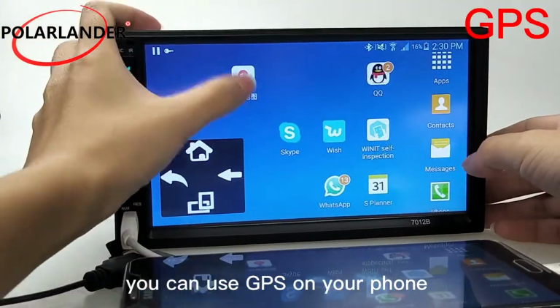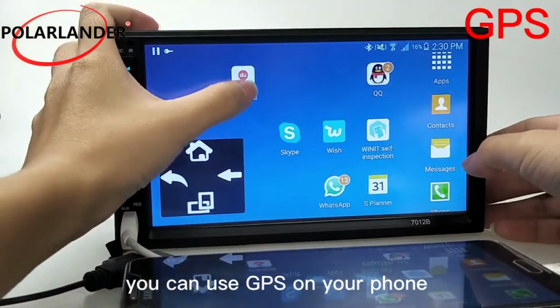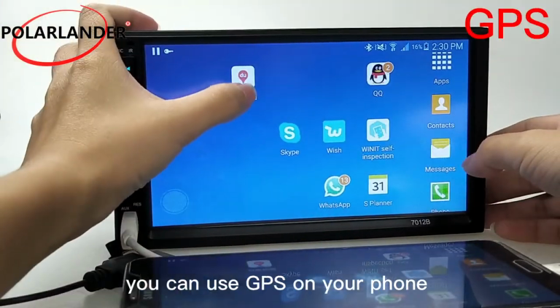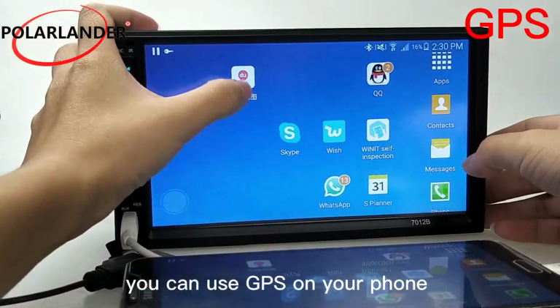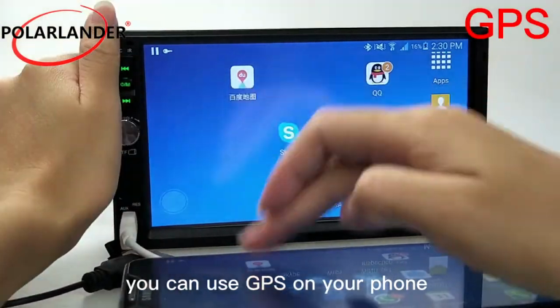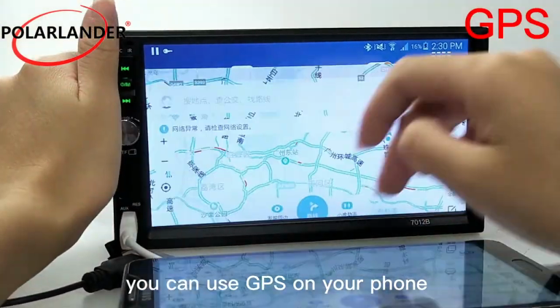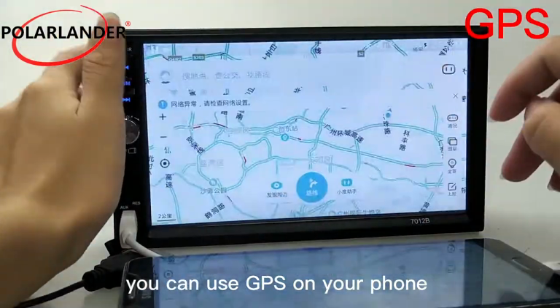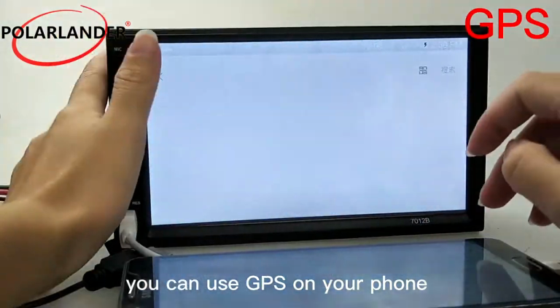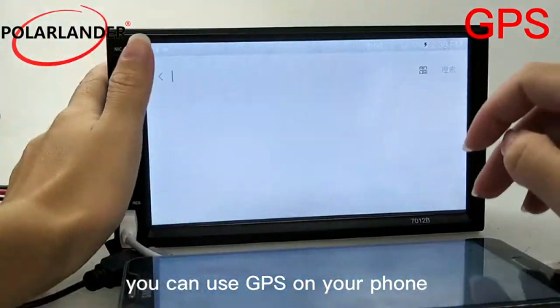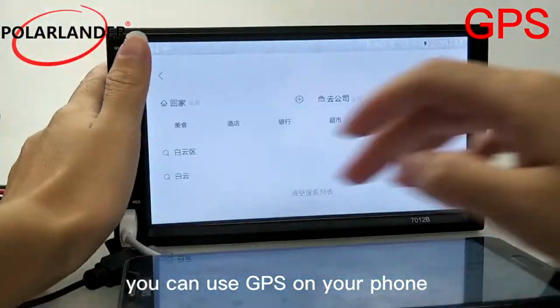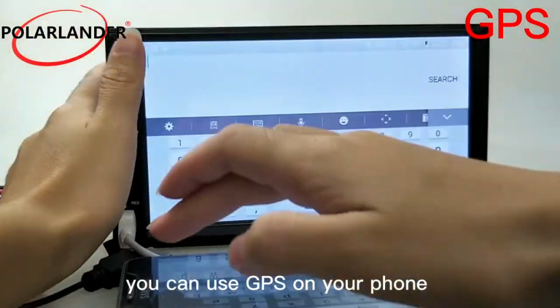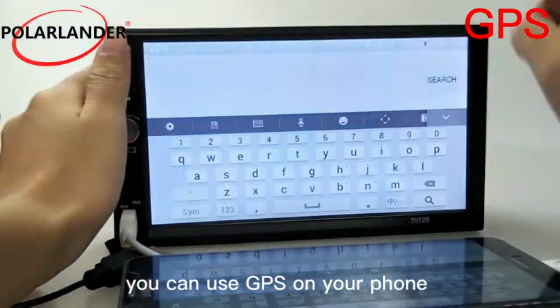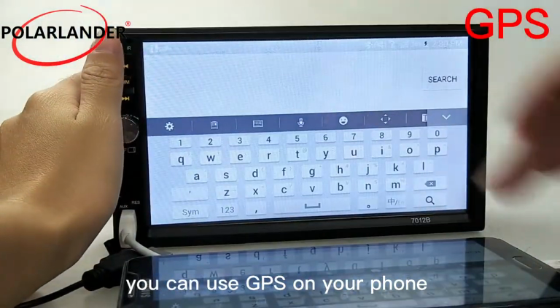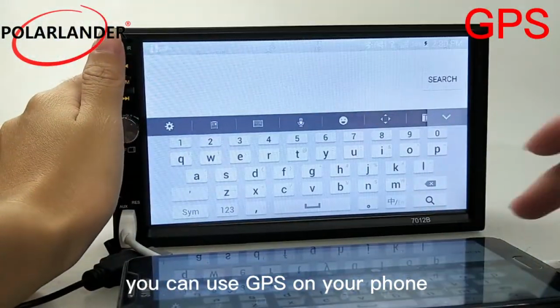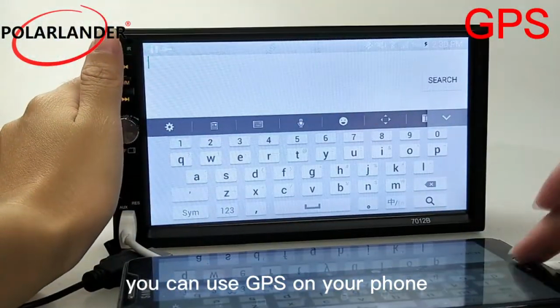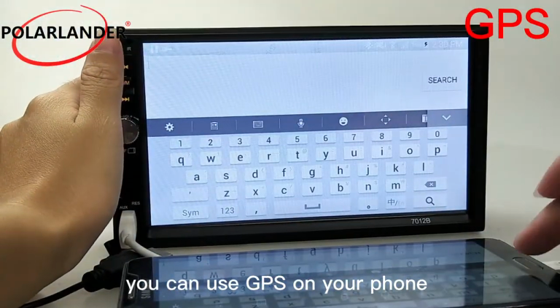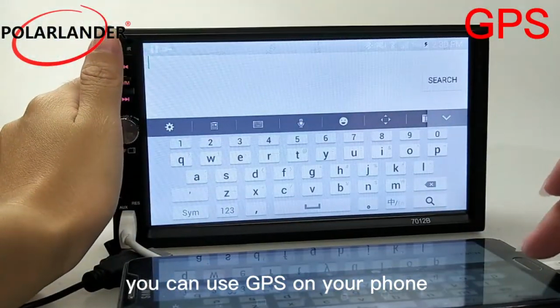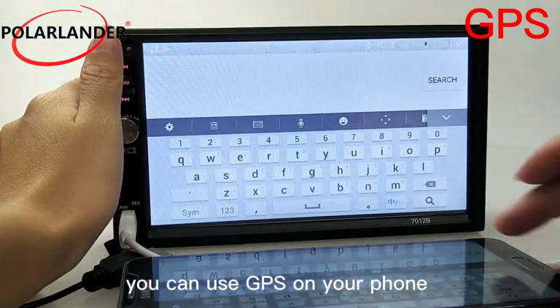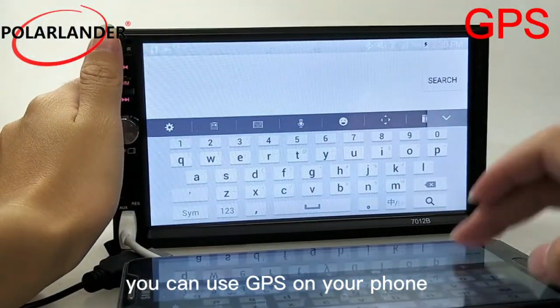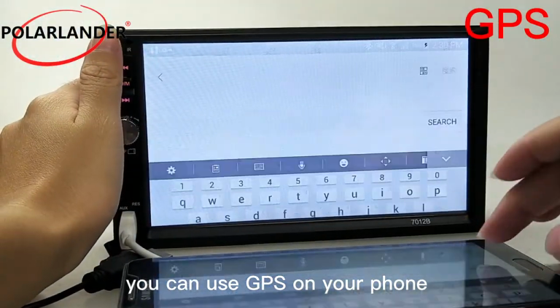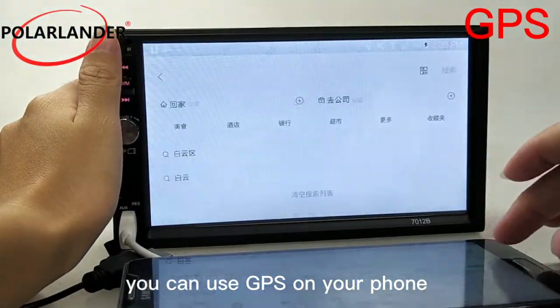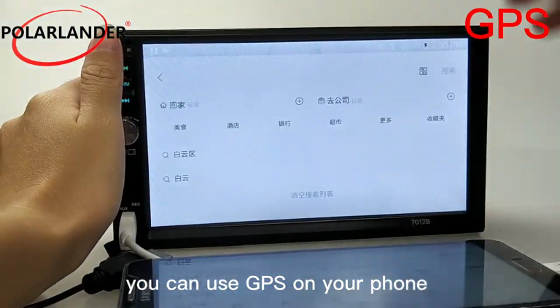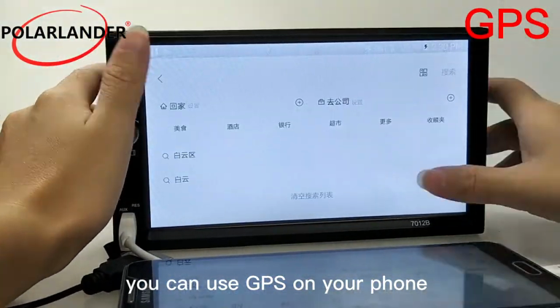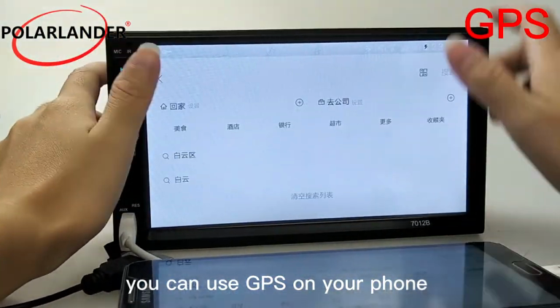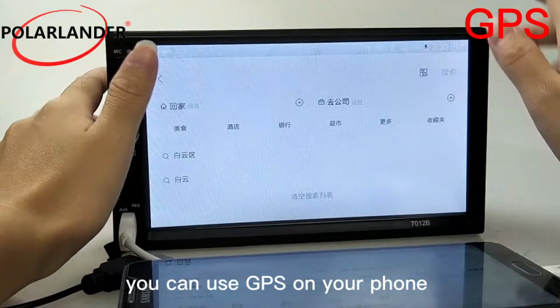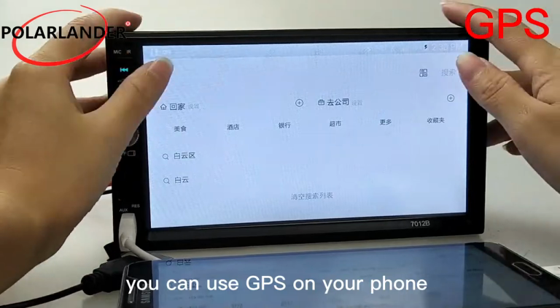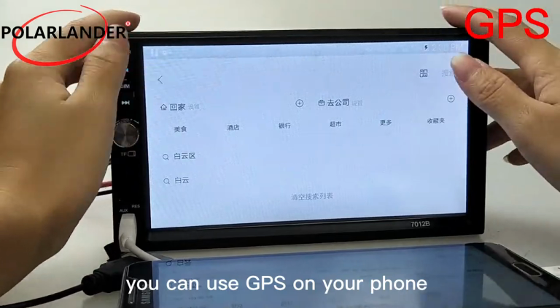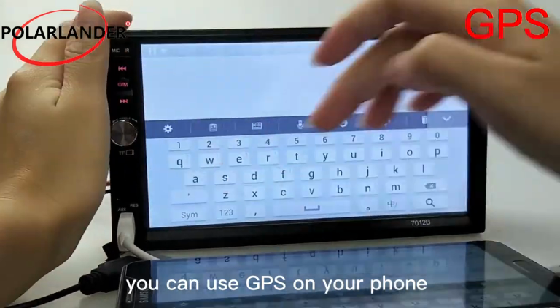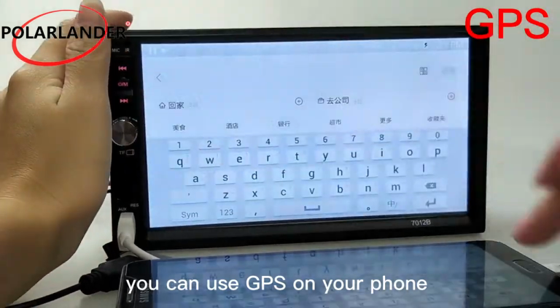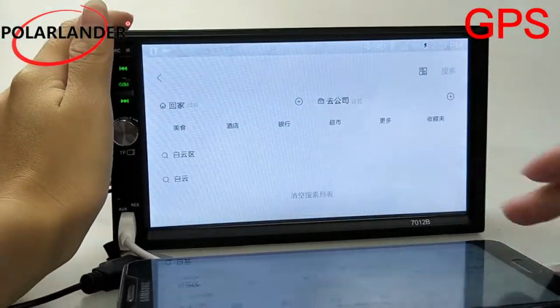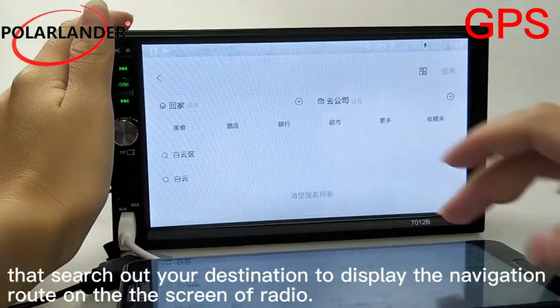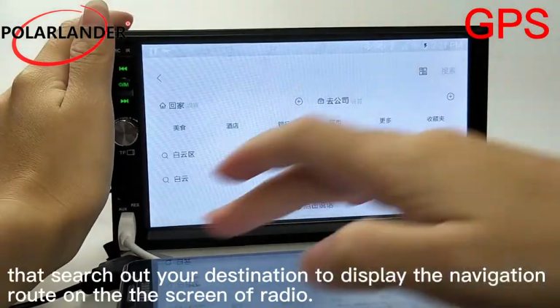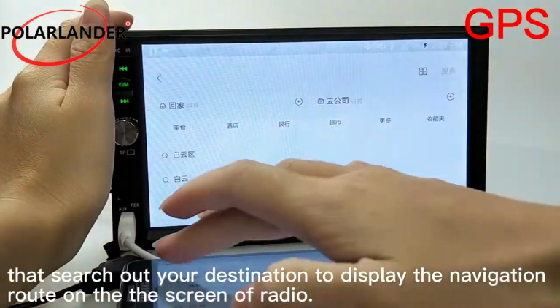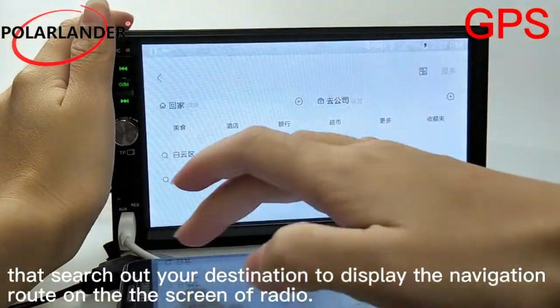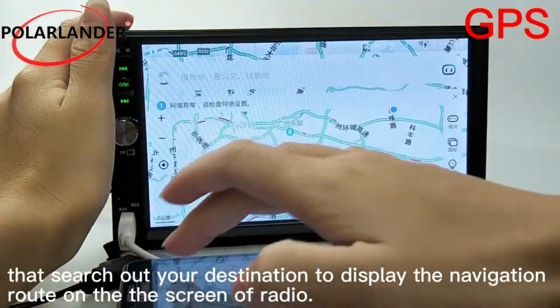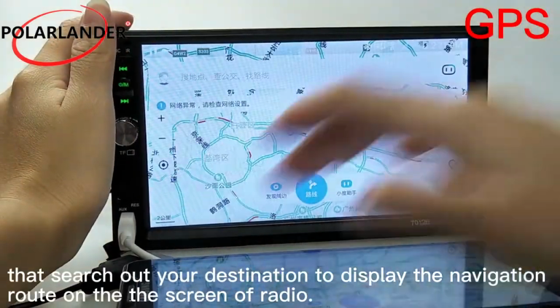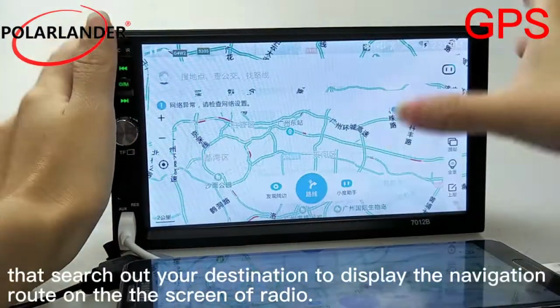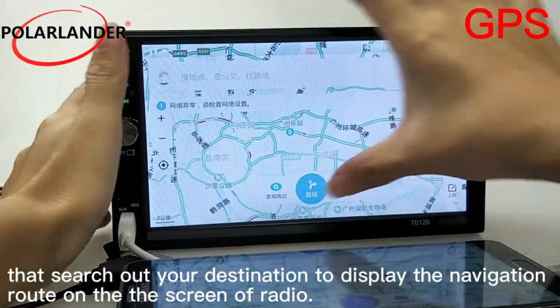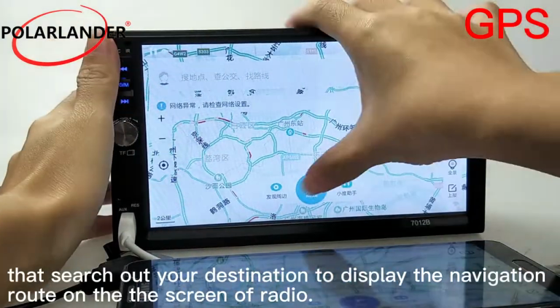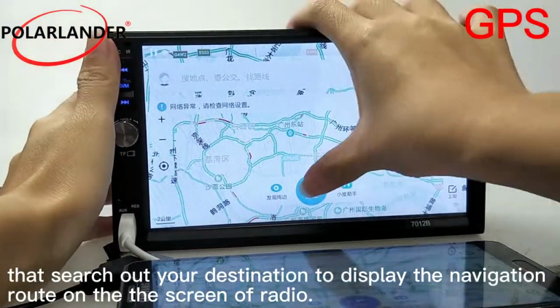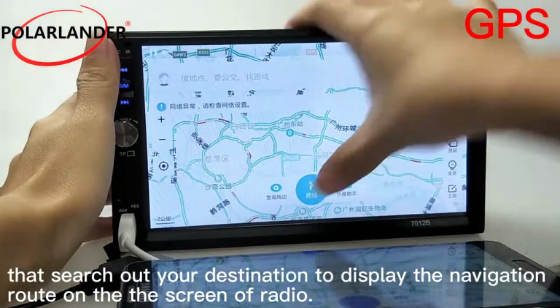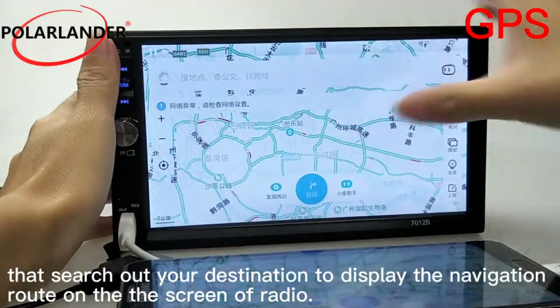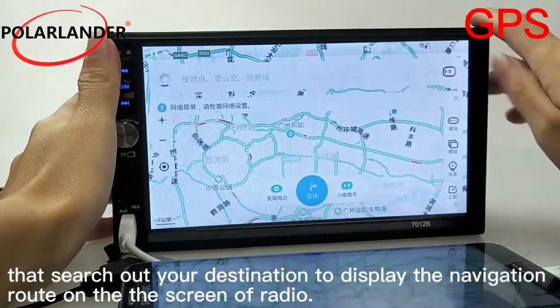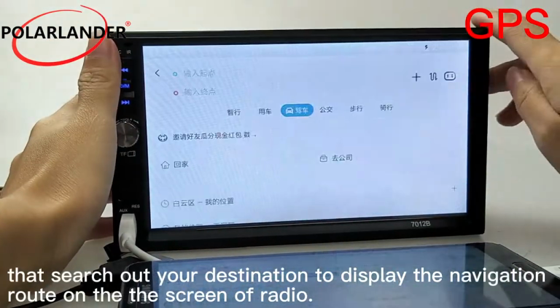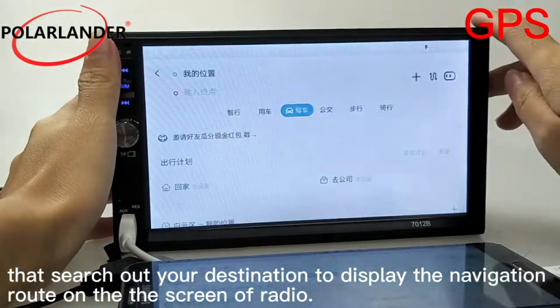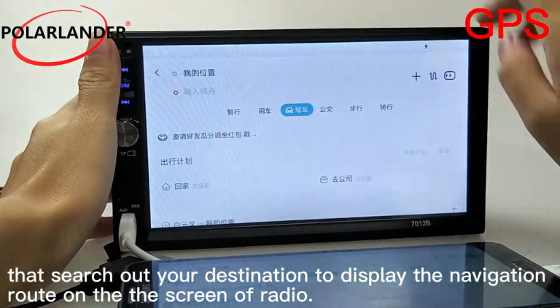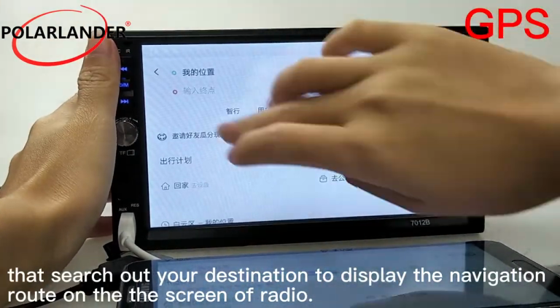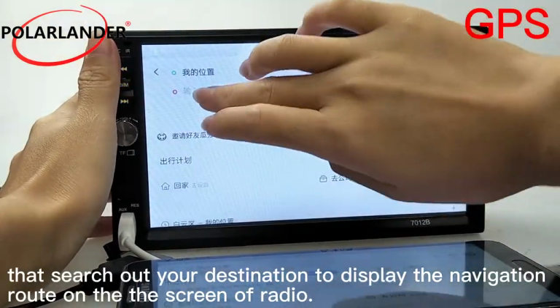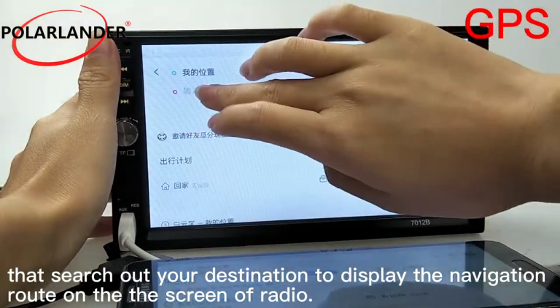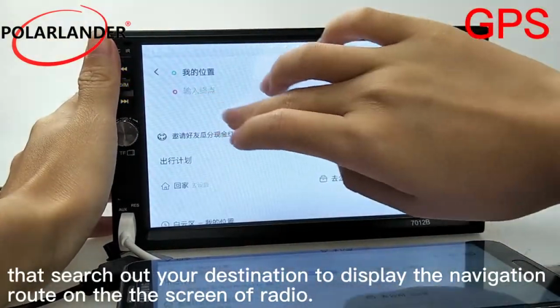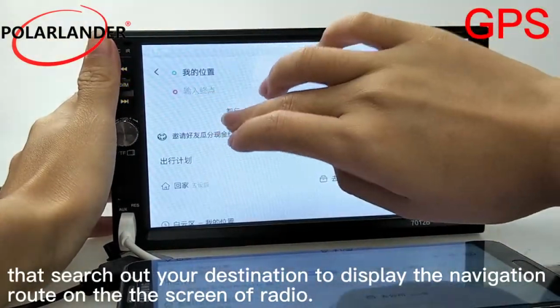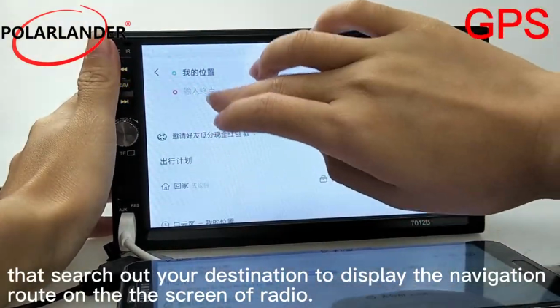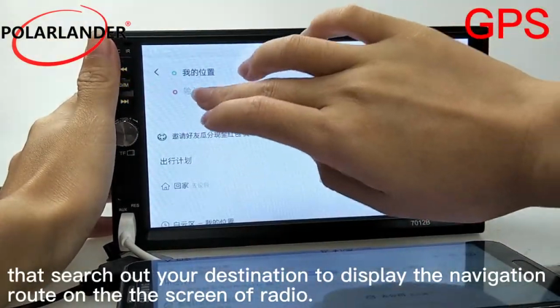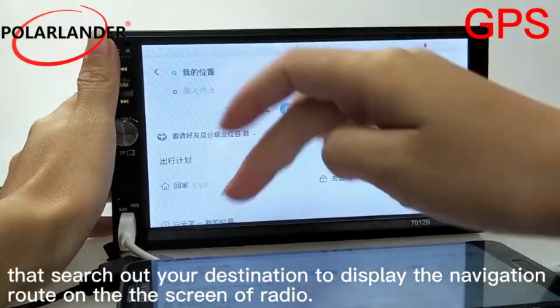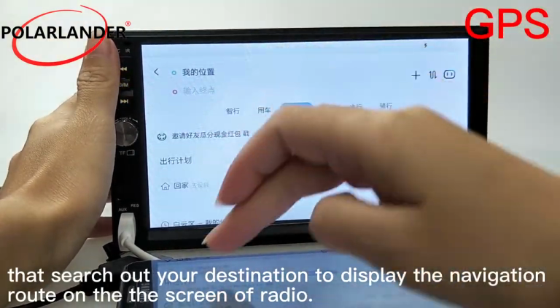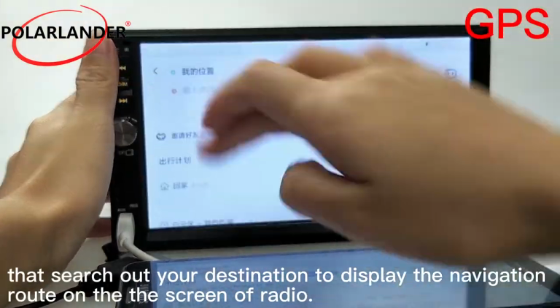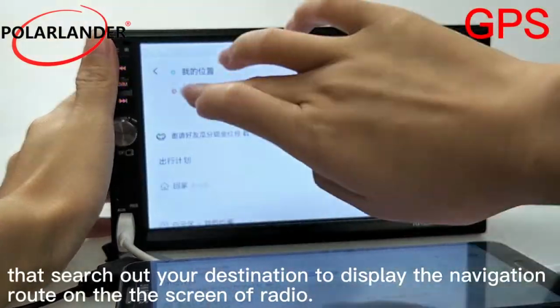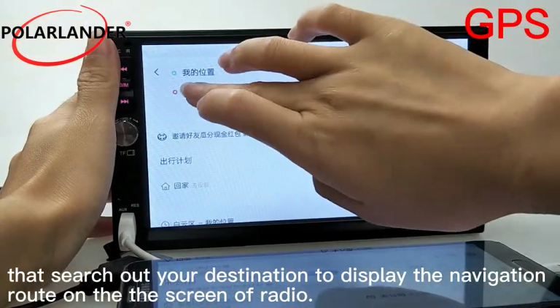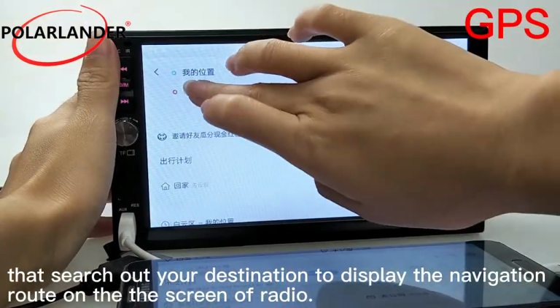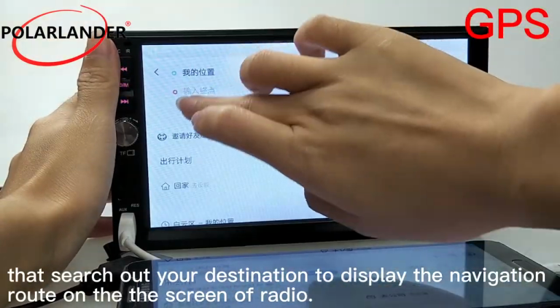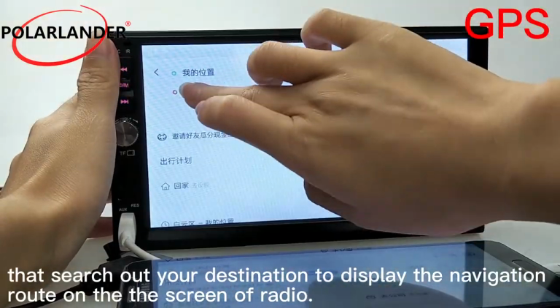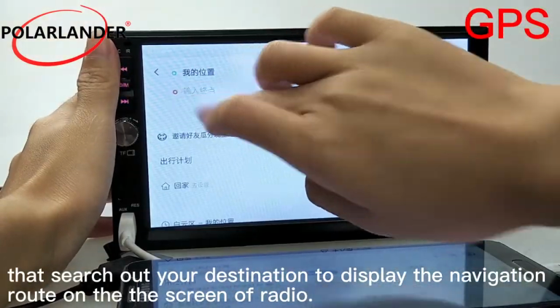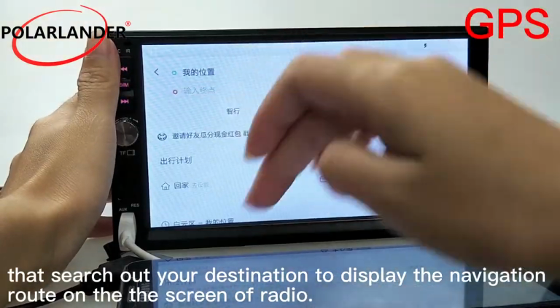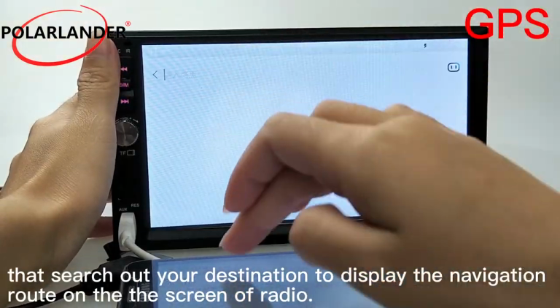You can use GPS on your phone to search out your destination and display the navigation route on the screen of the radio.